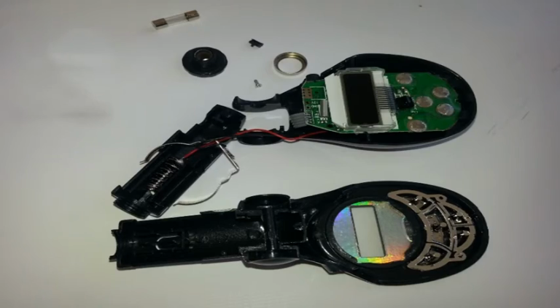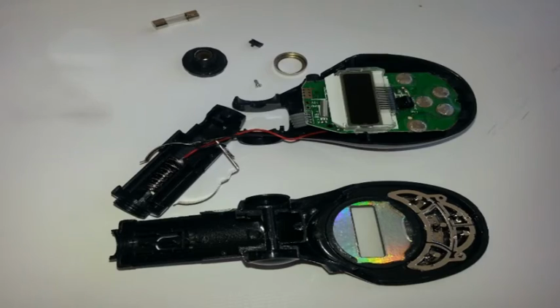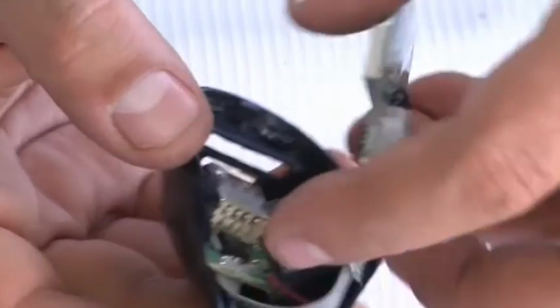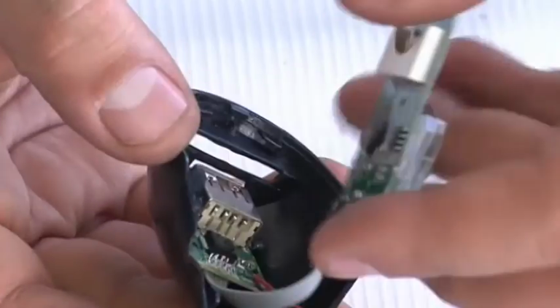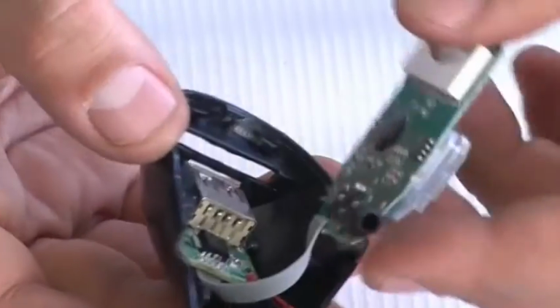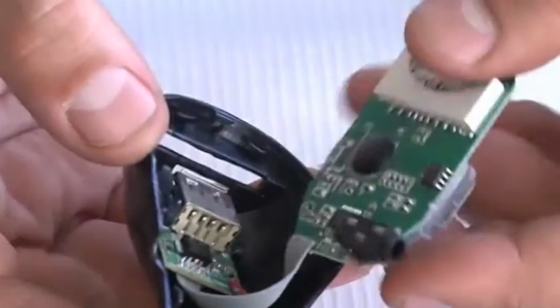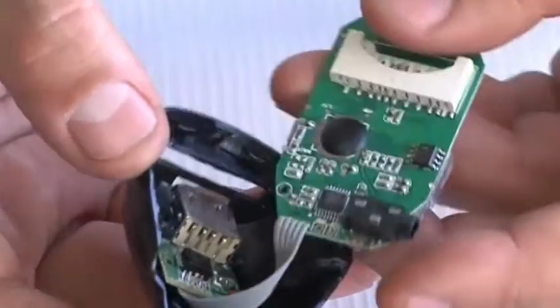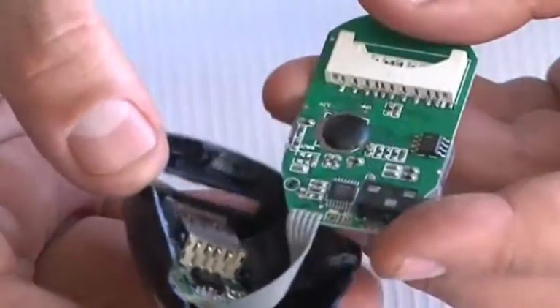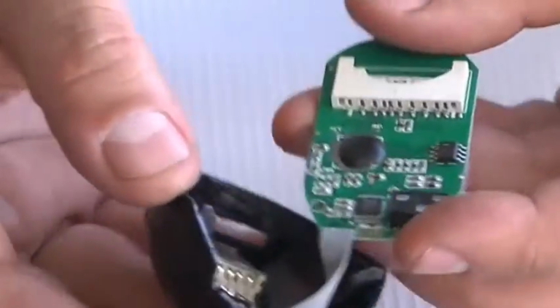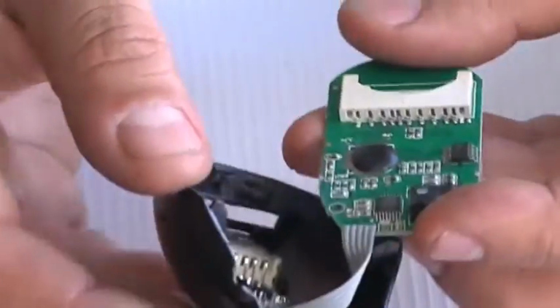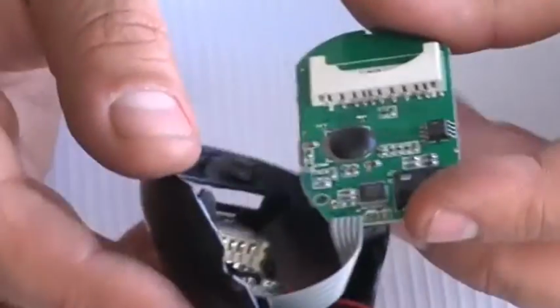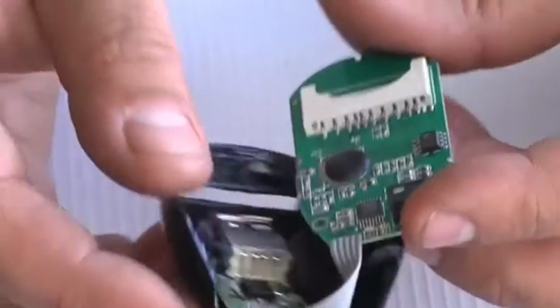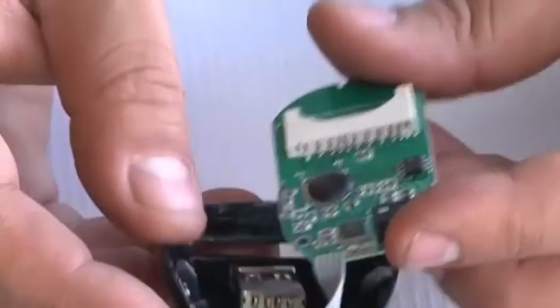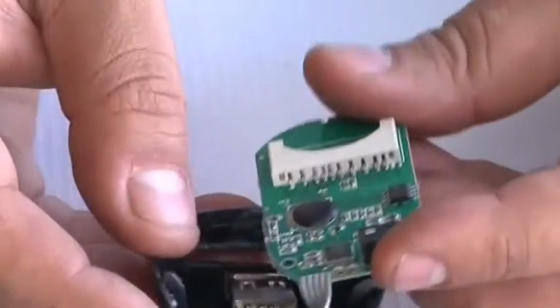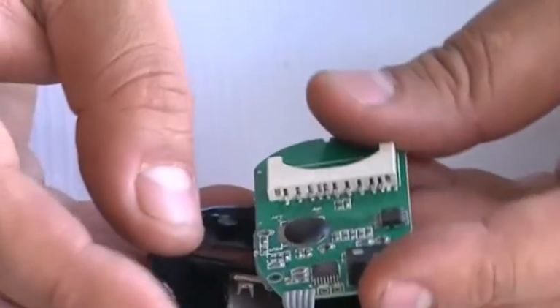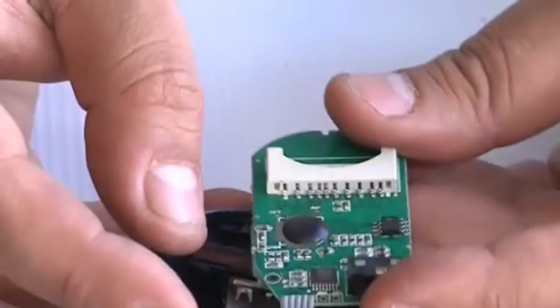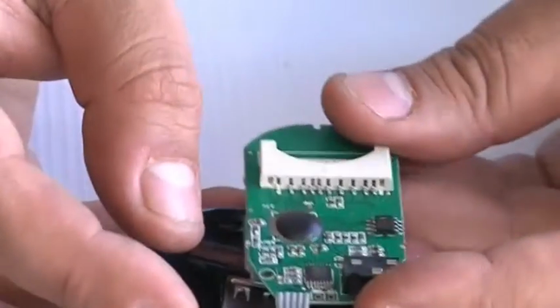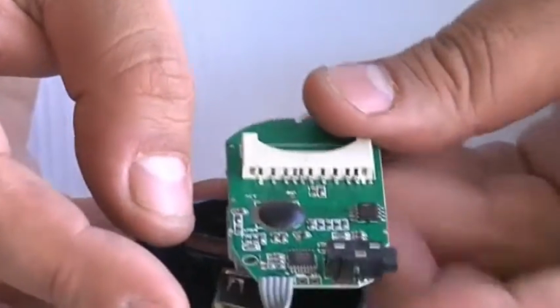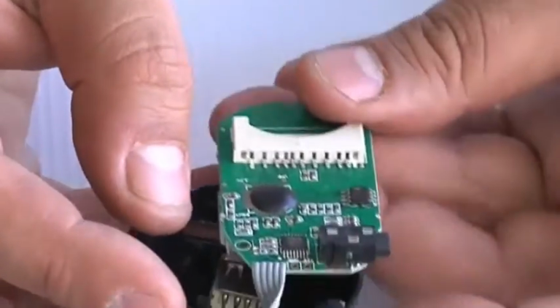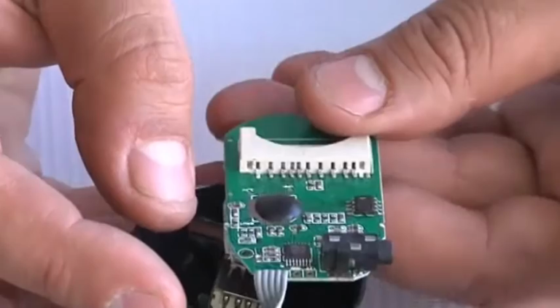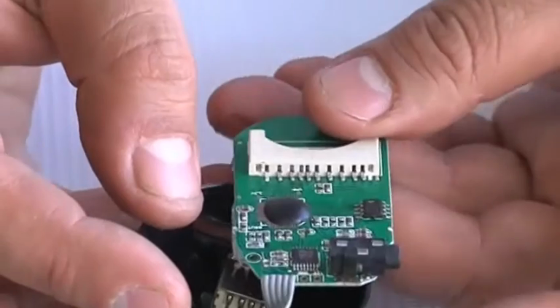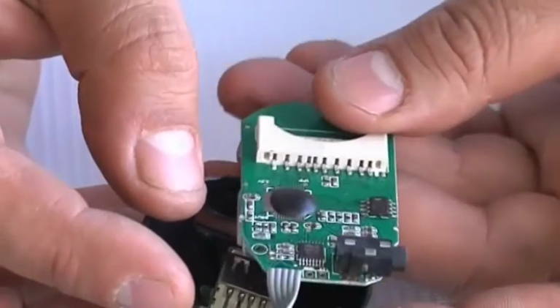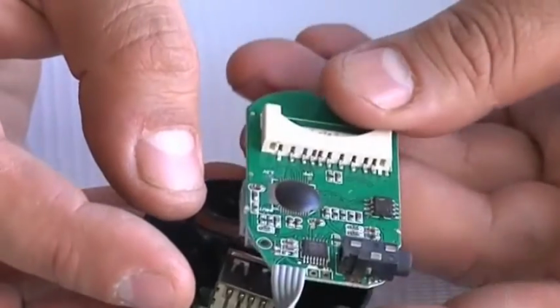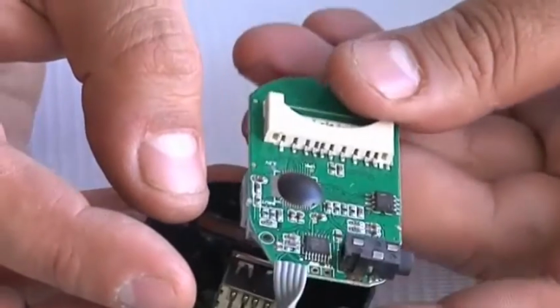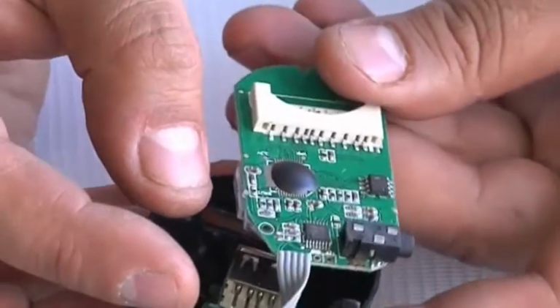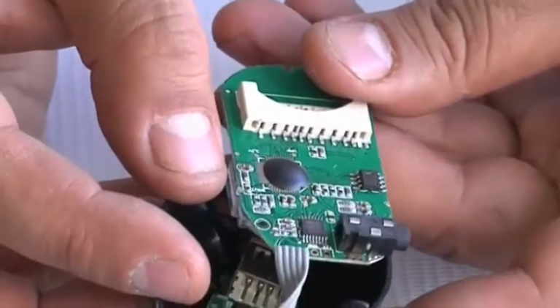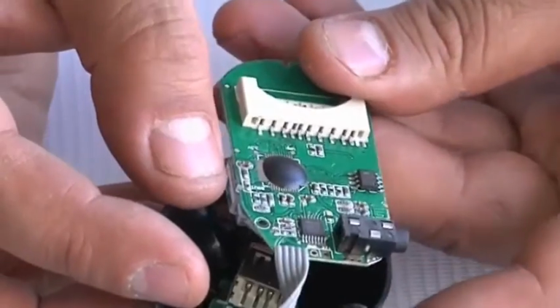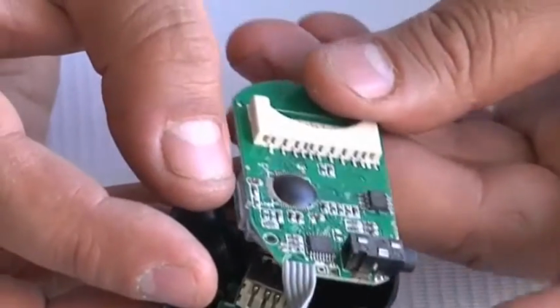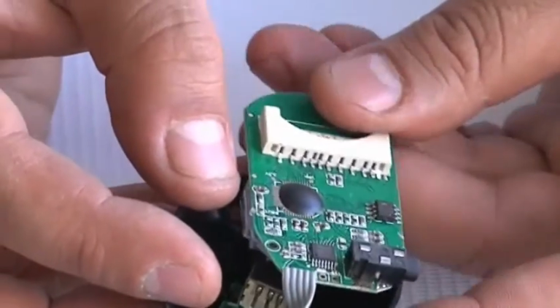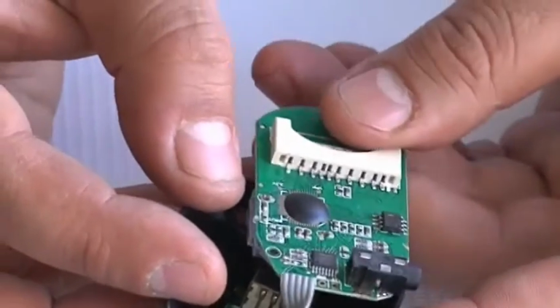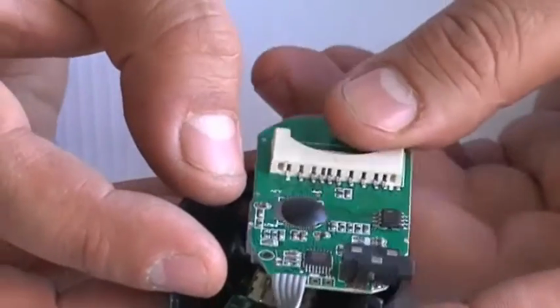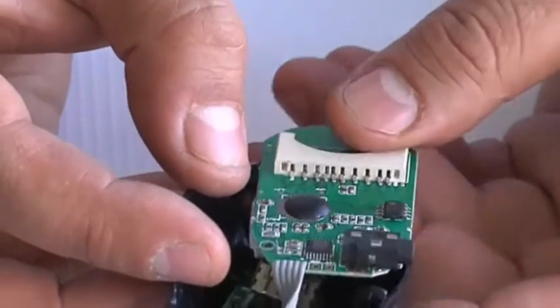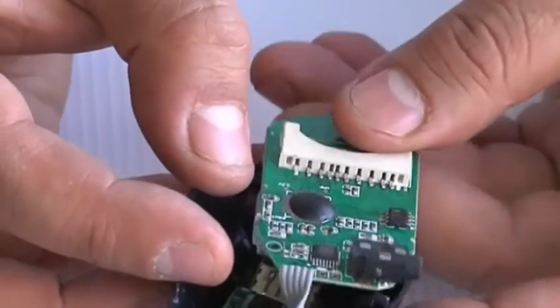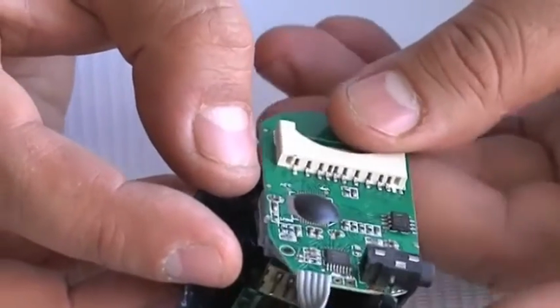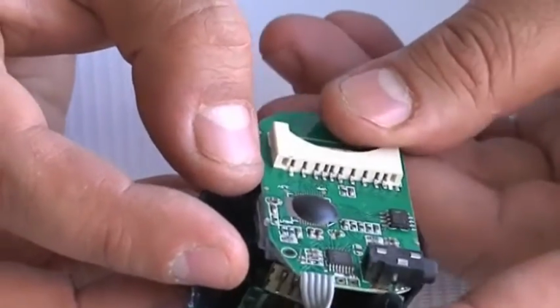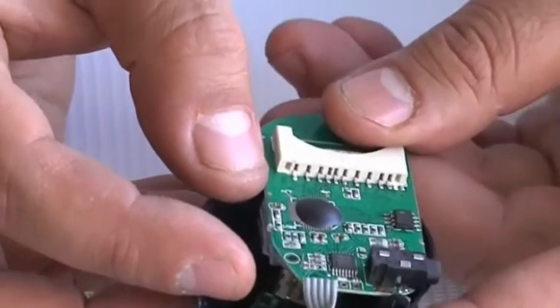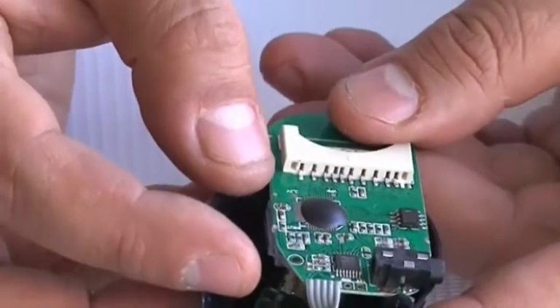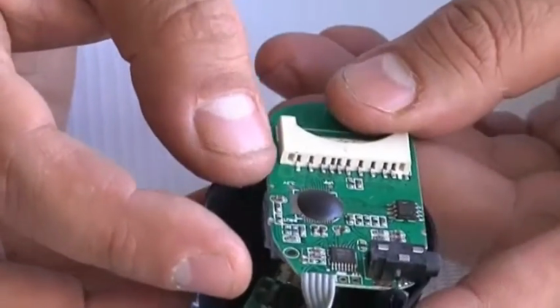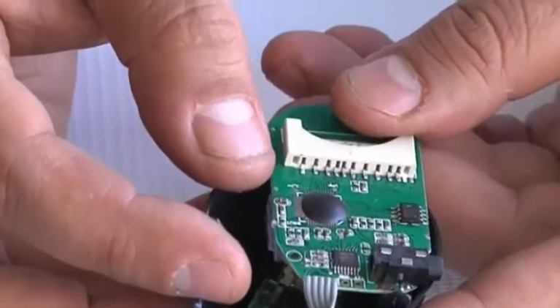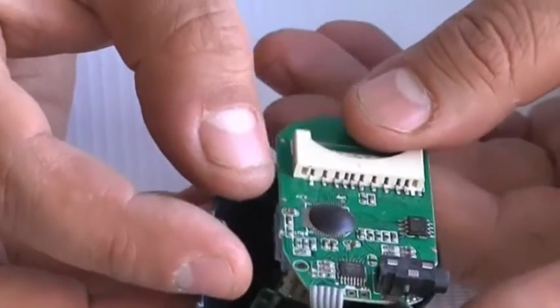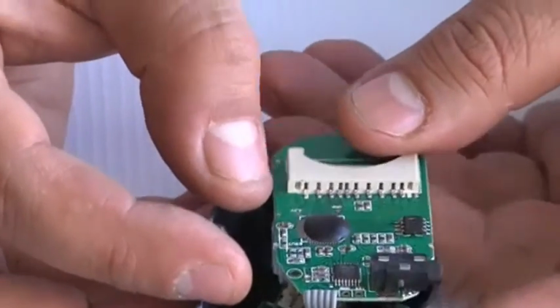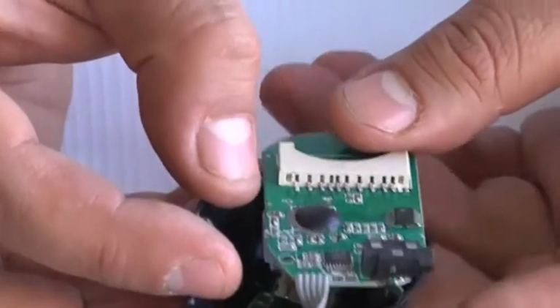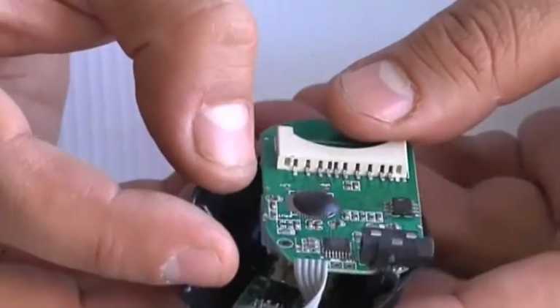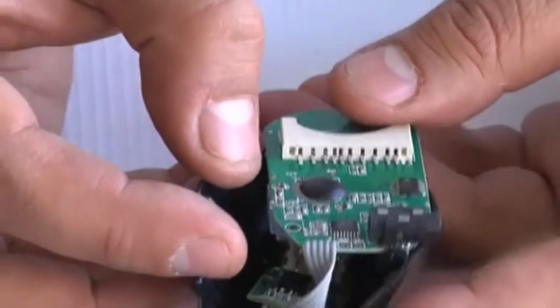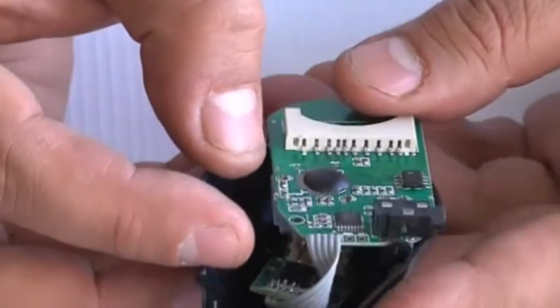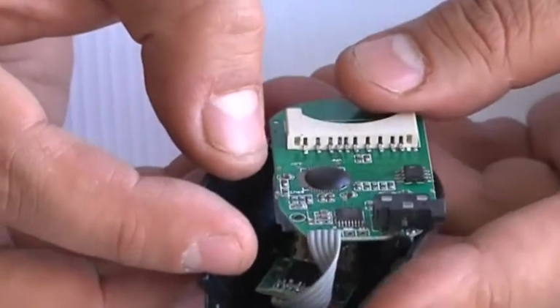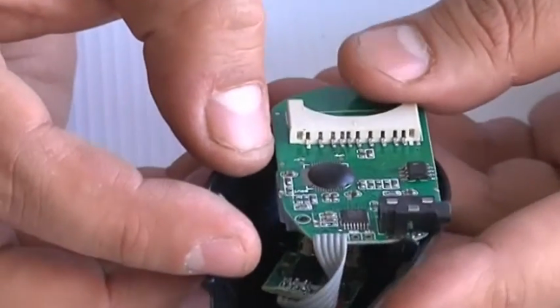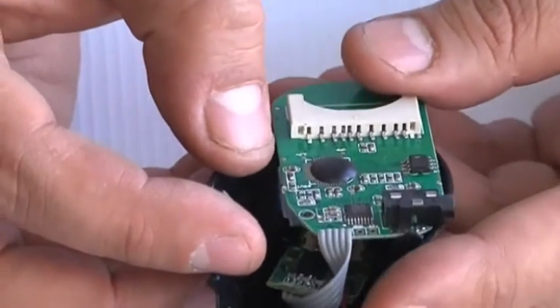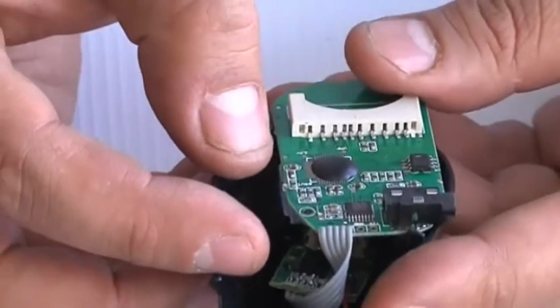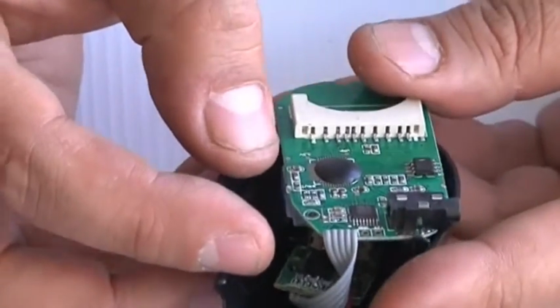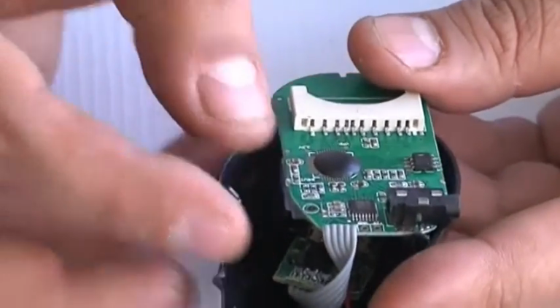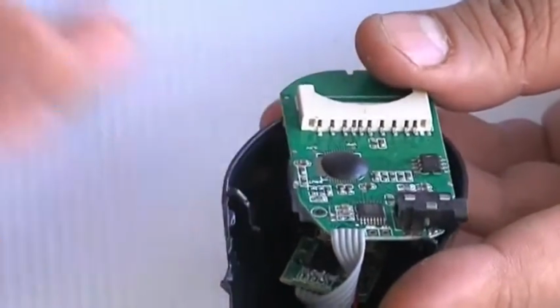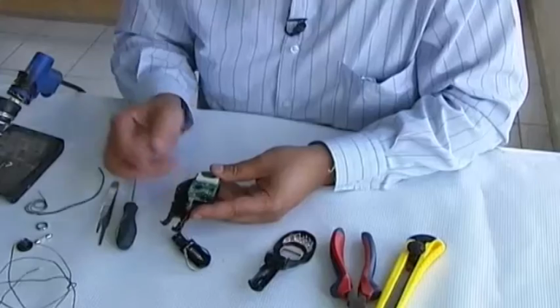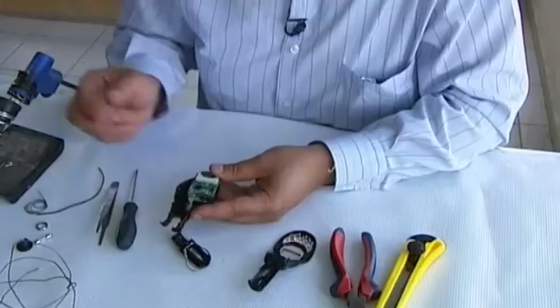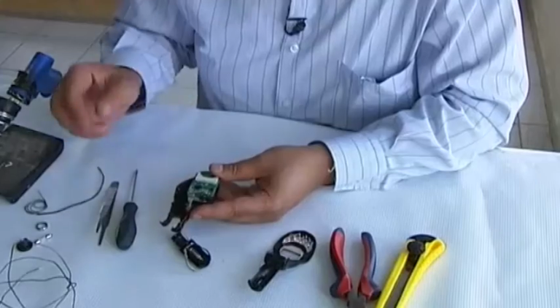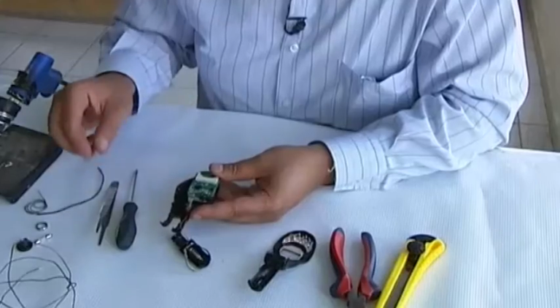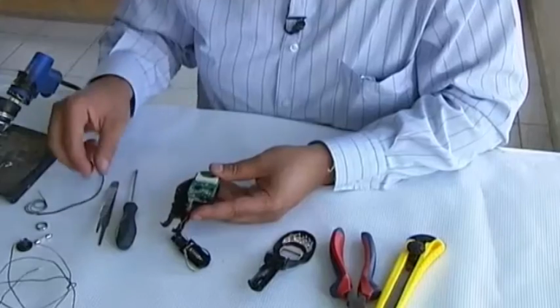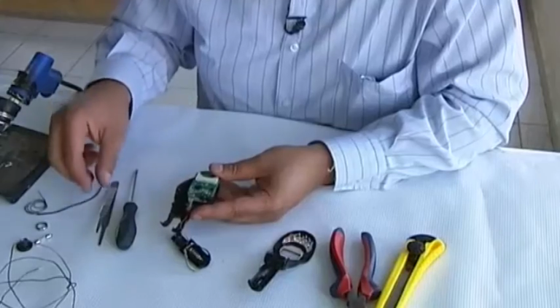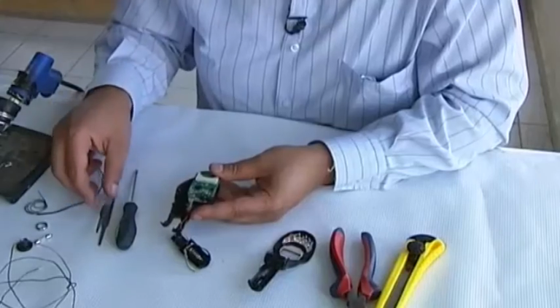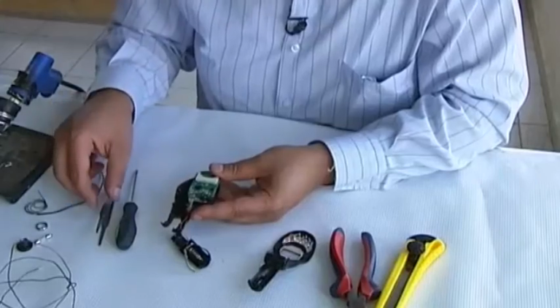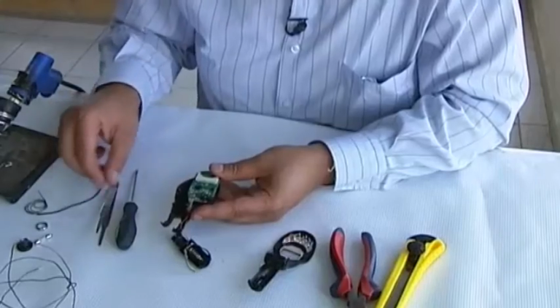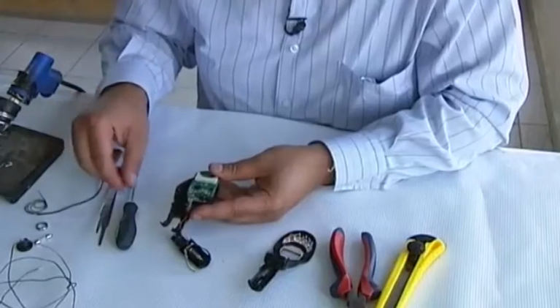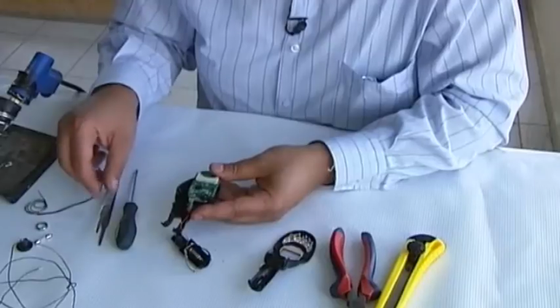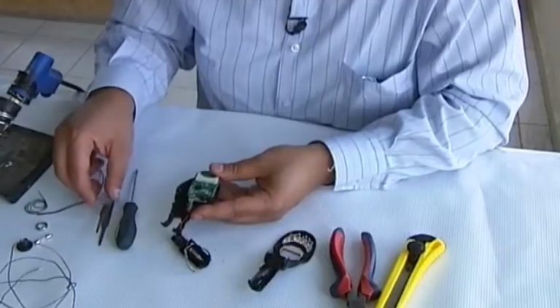Step 3. Gently, keeping all internal wires attached, lift the circuit board out of its plastic case.